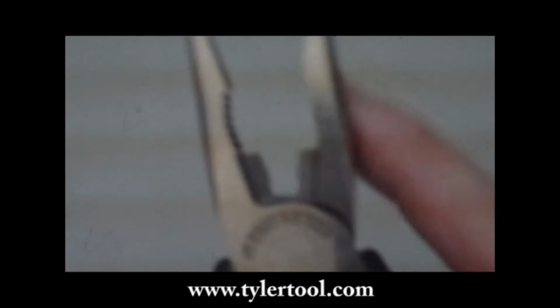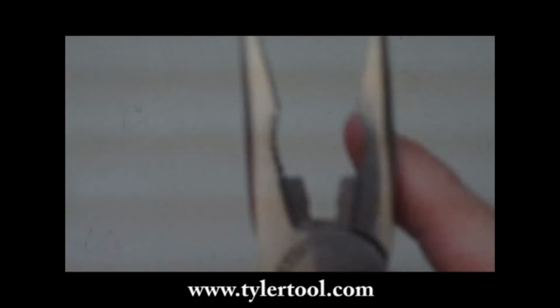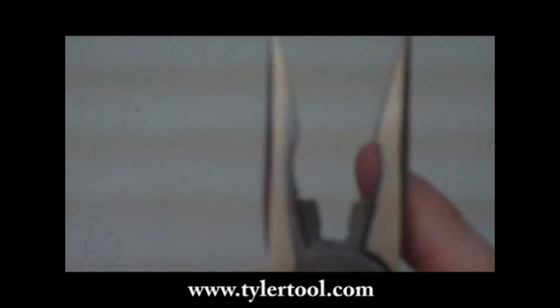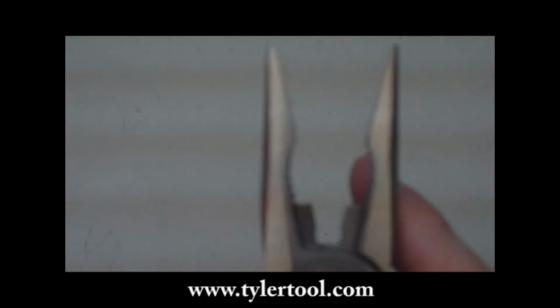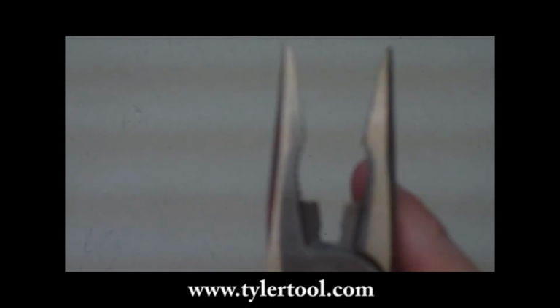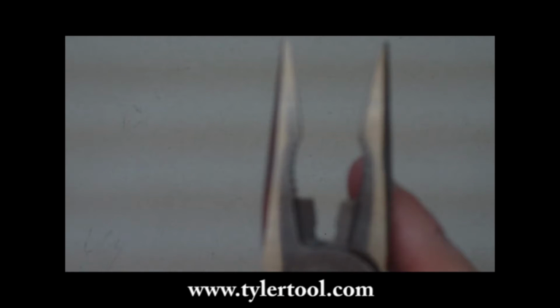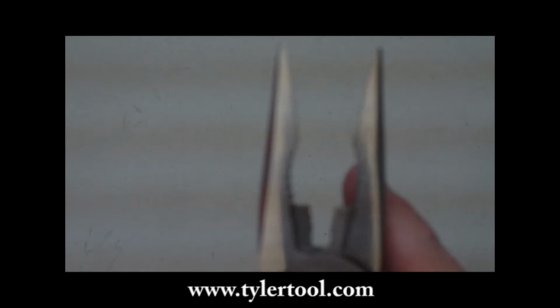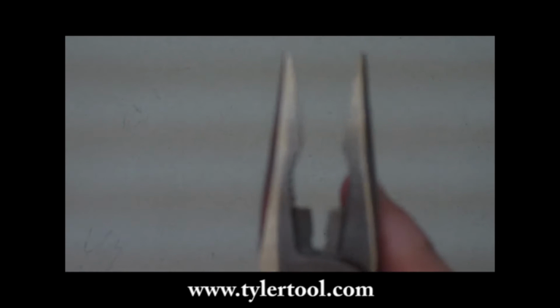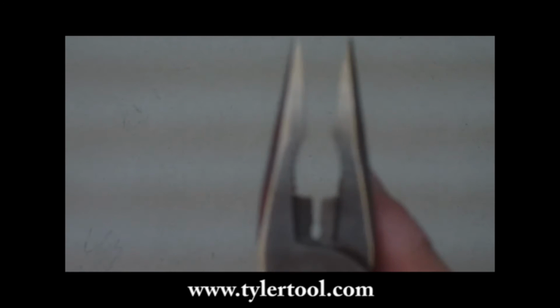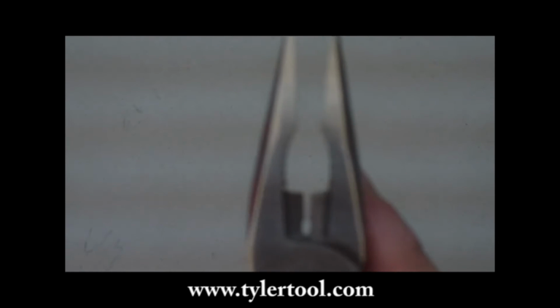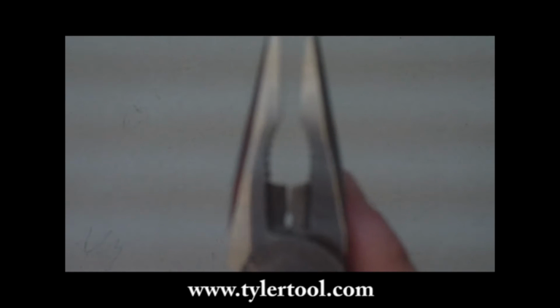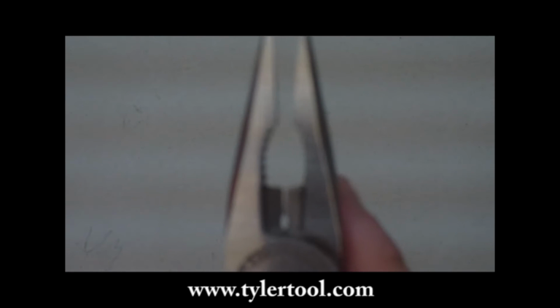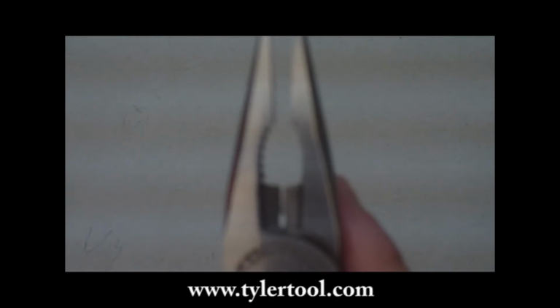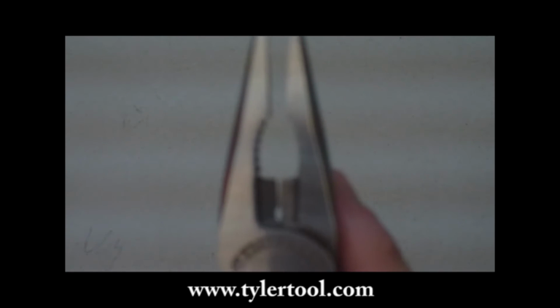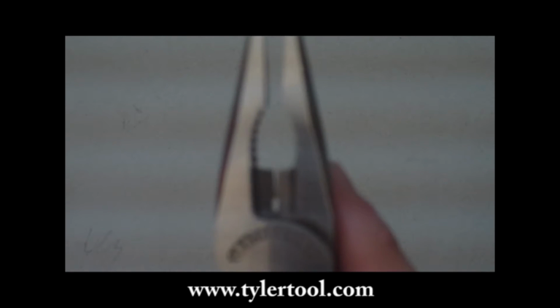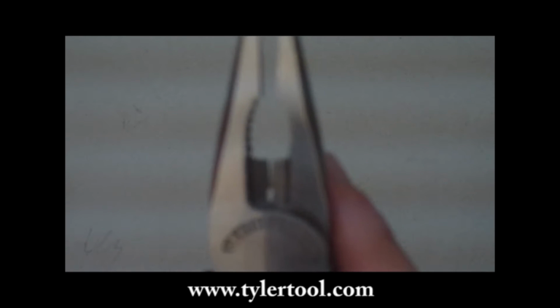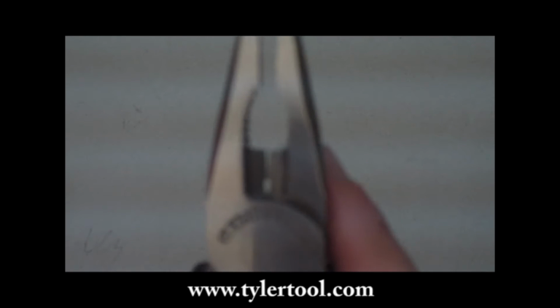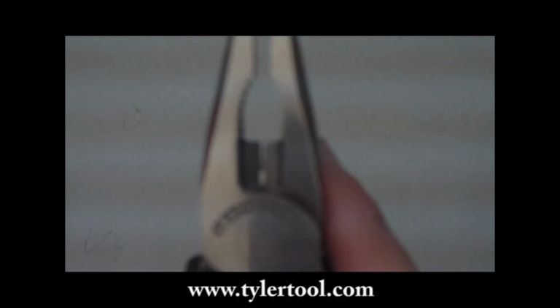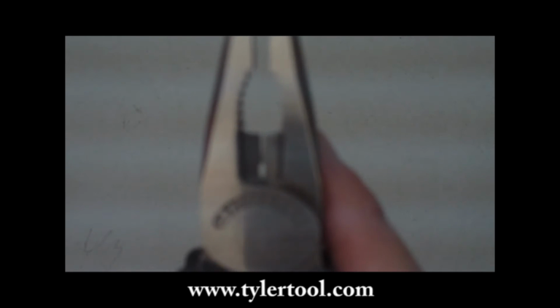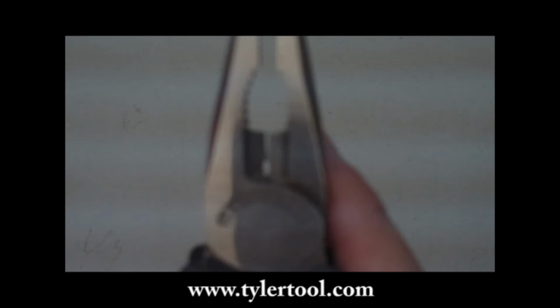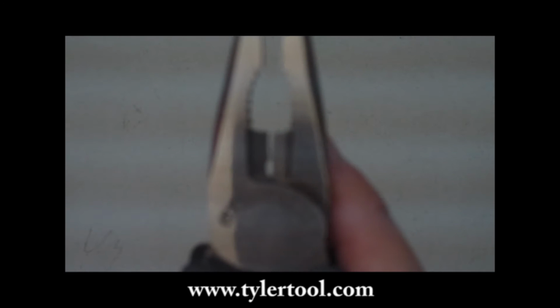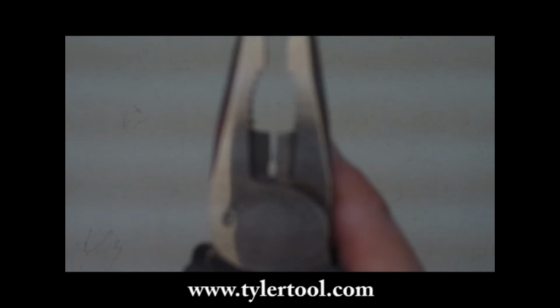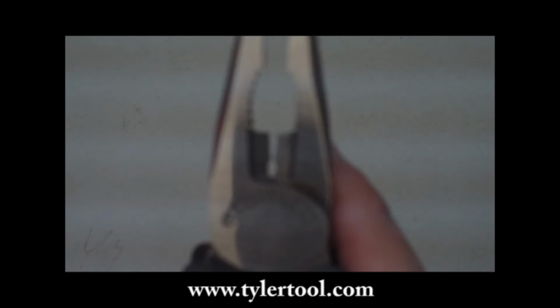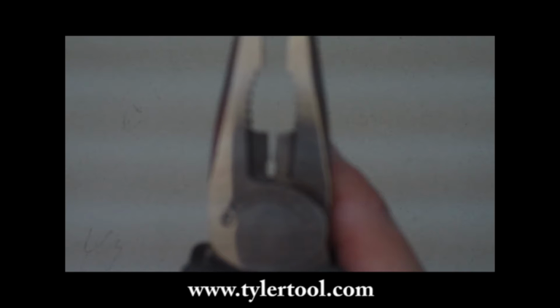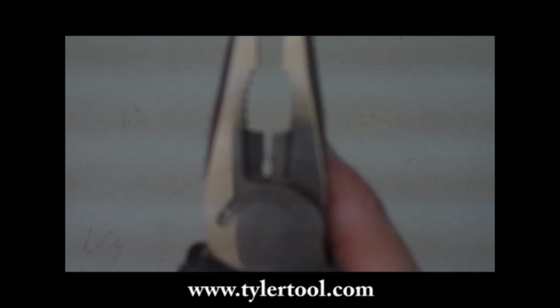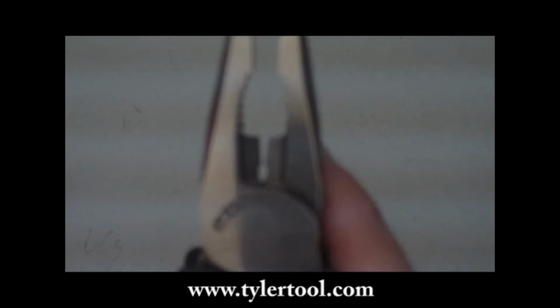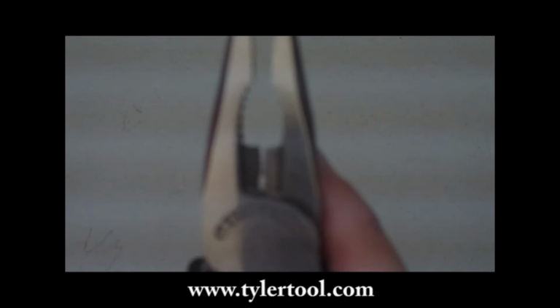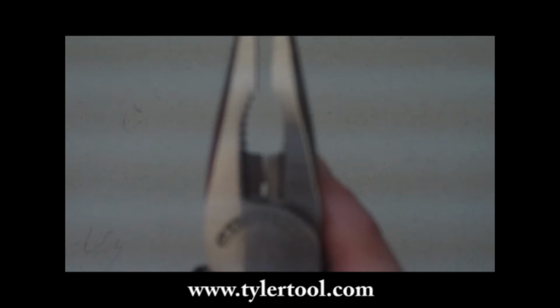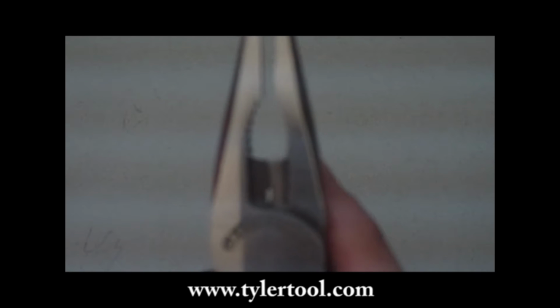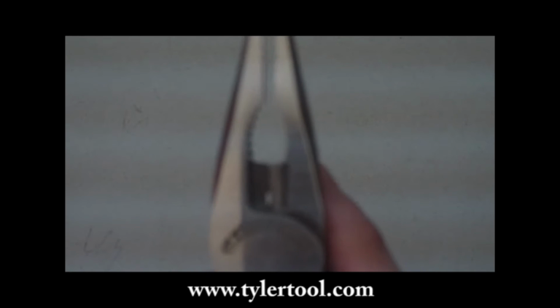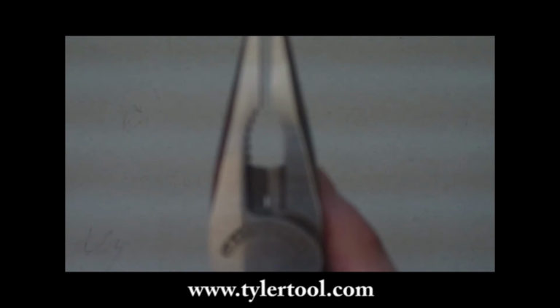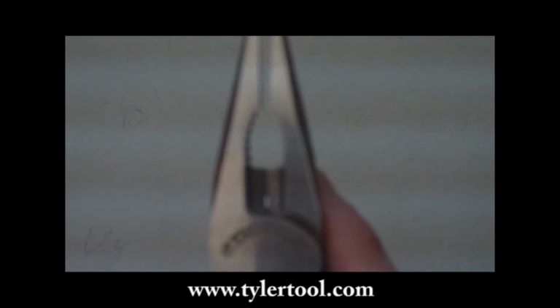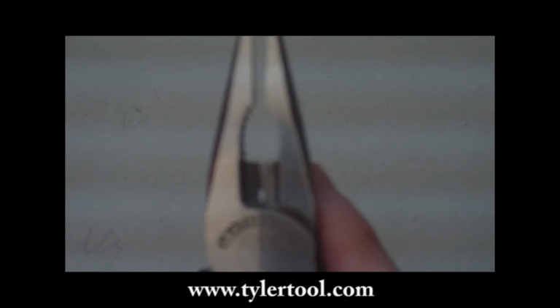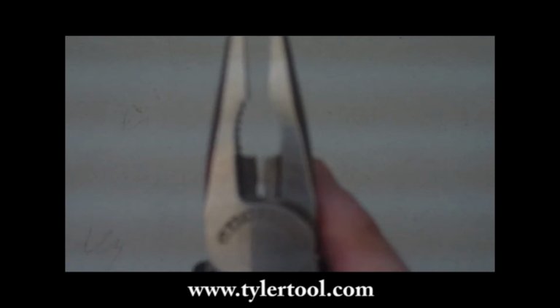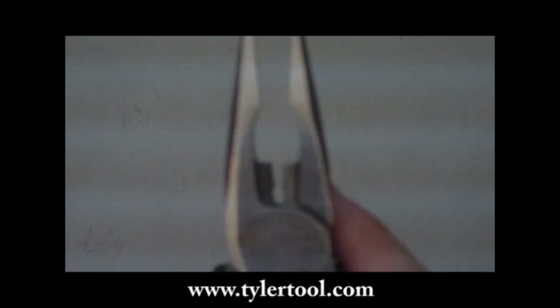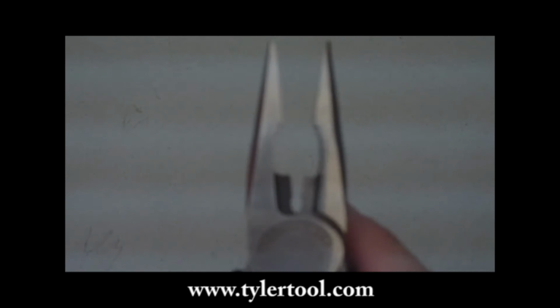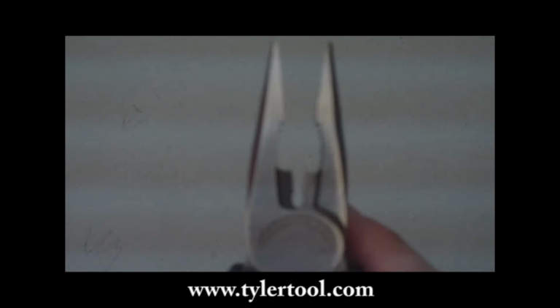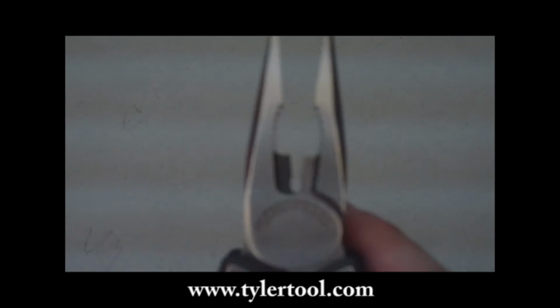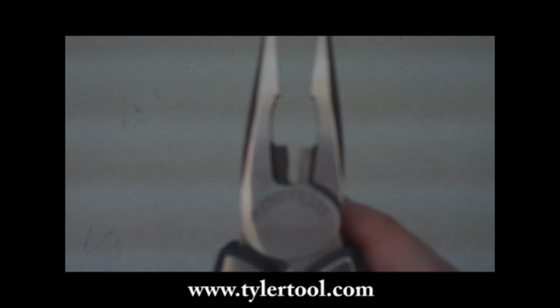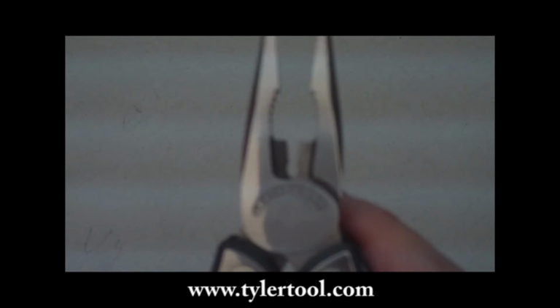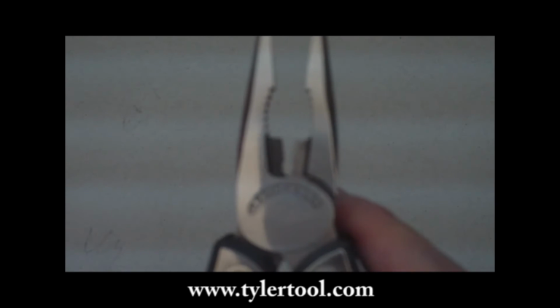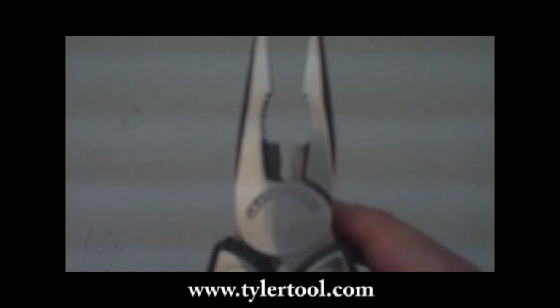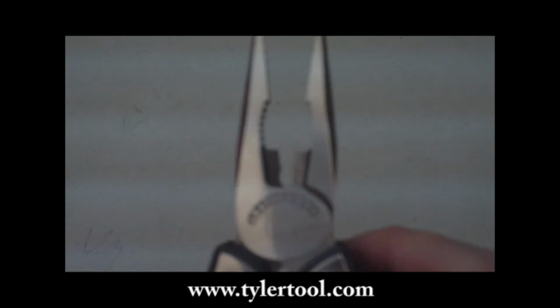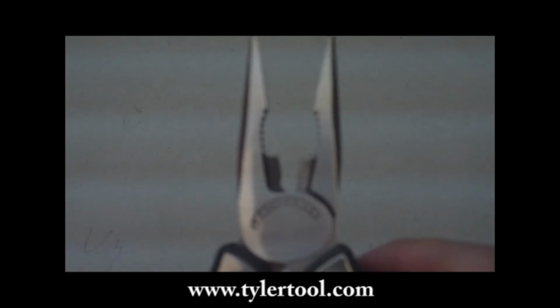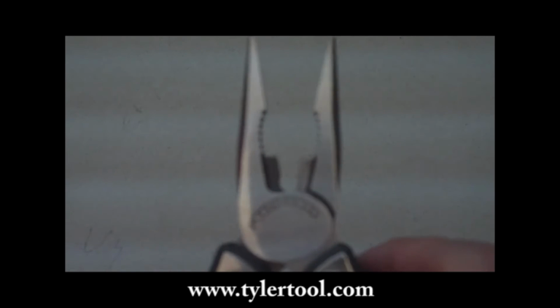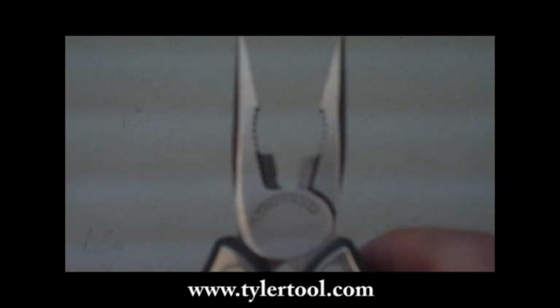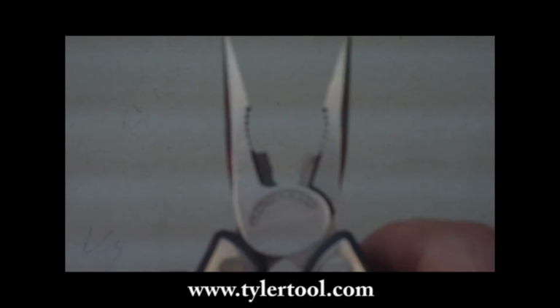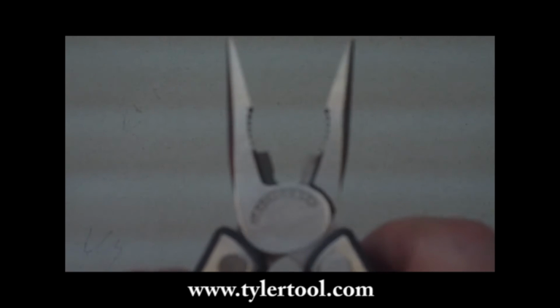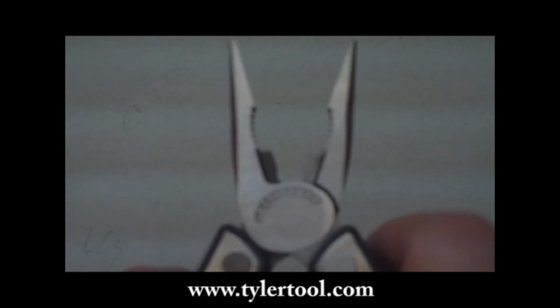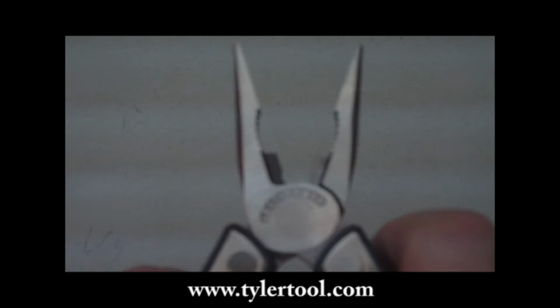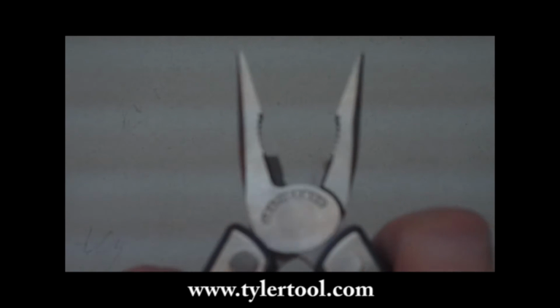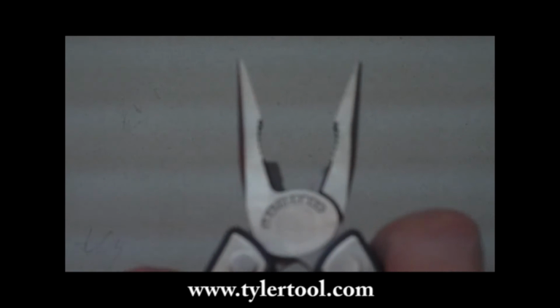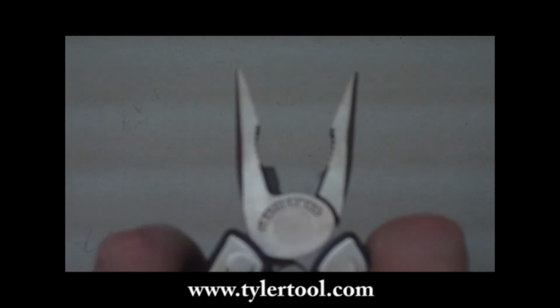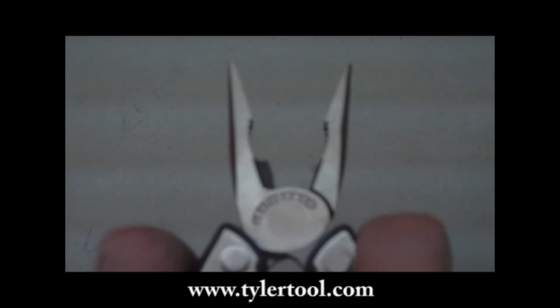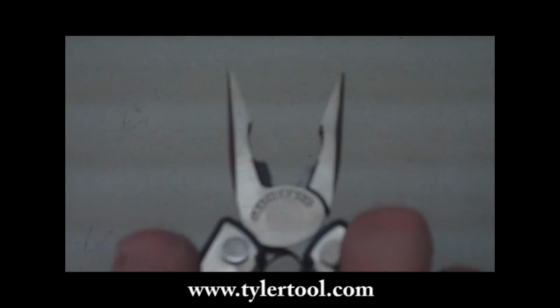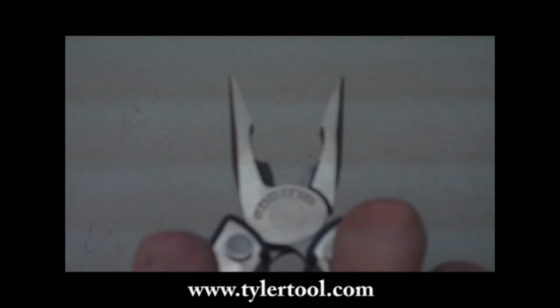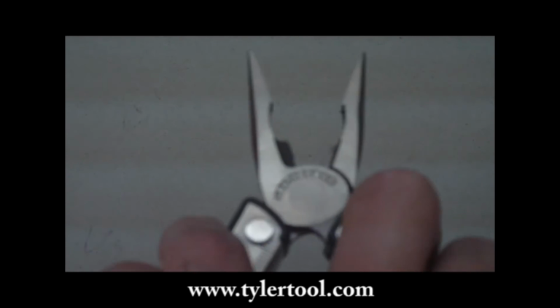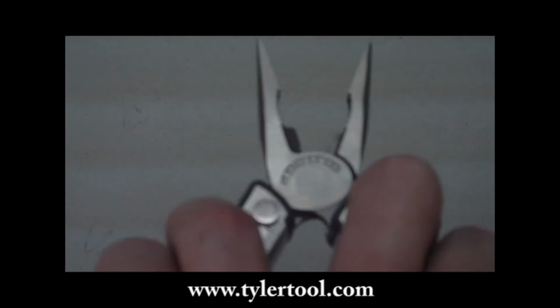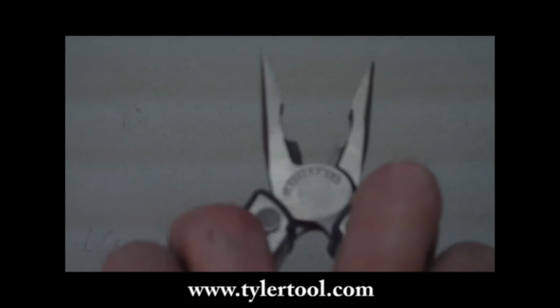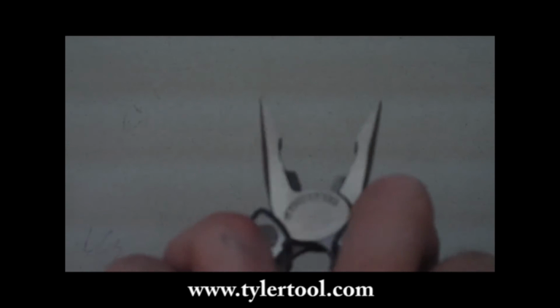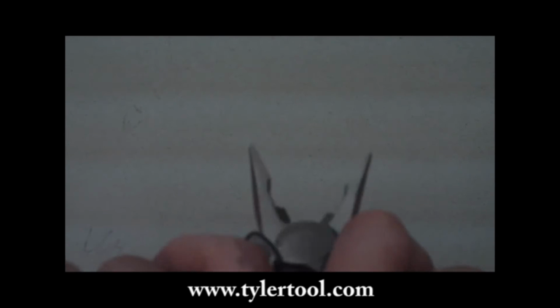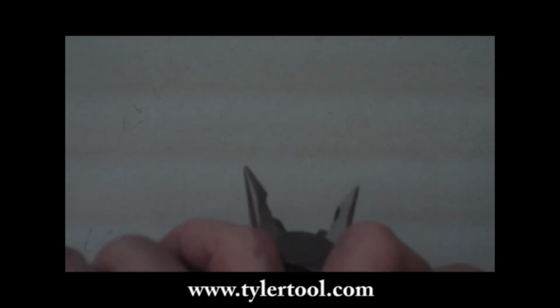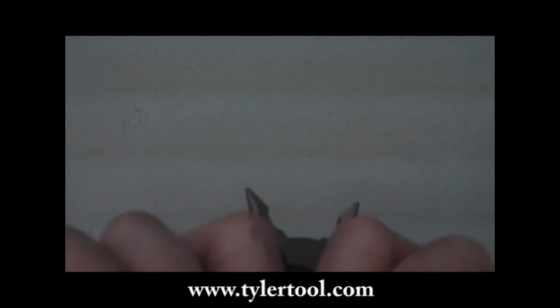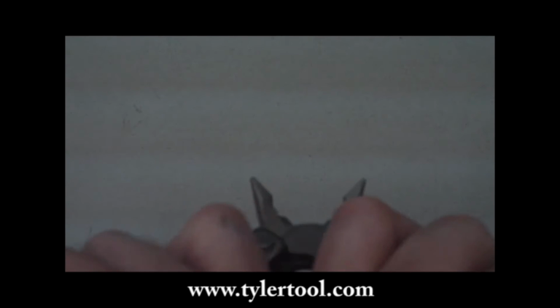It has pliers, needle nose pliers, wire cutter, and a wire stripper — wire stripper that is.